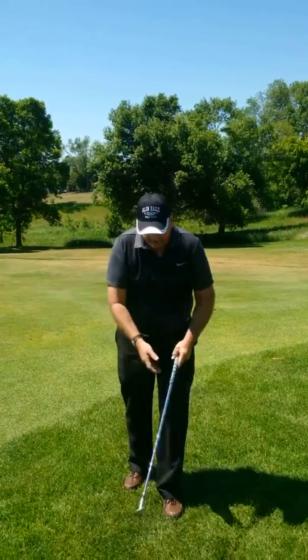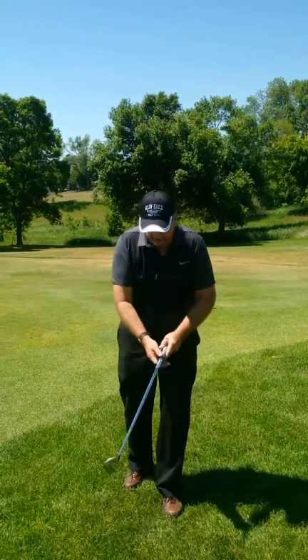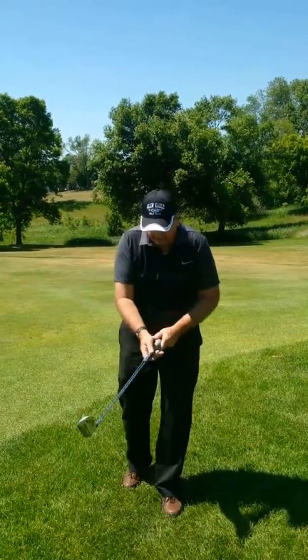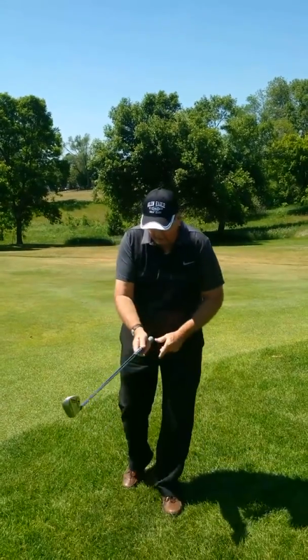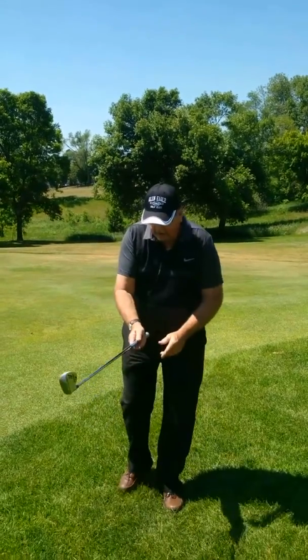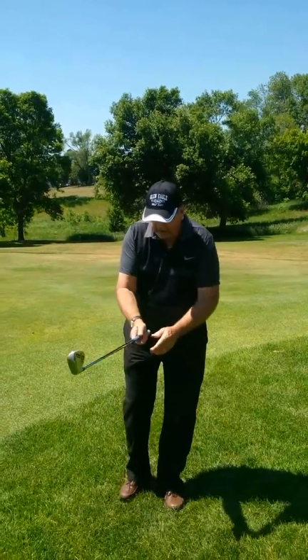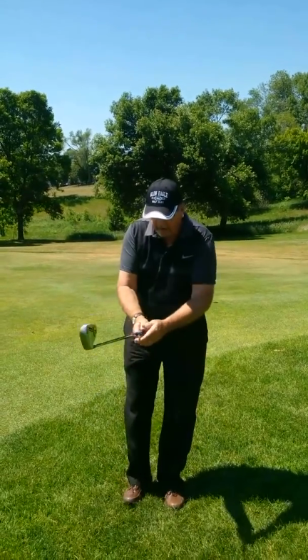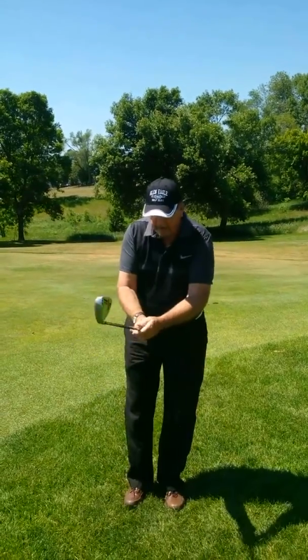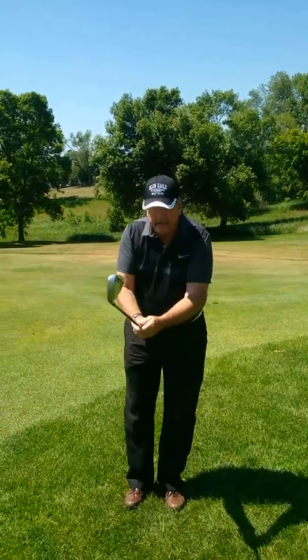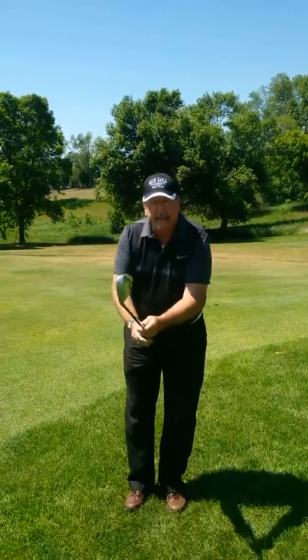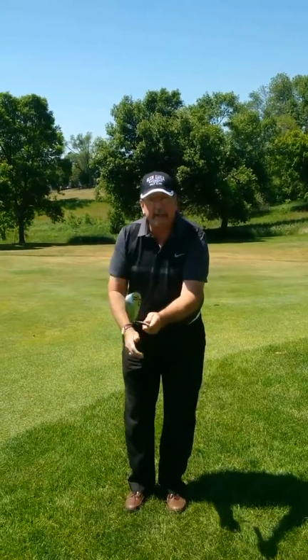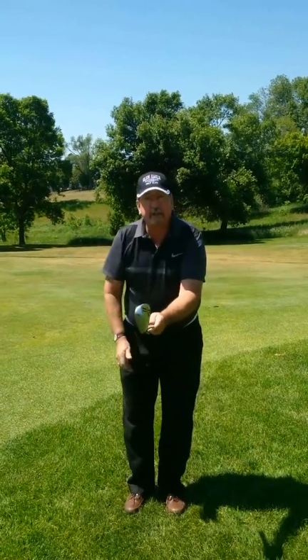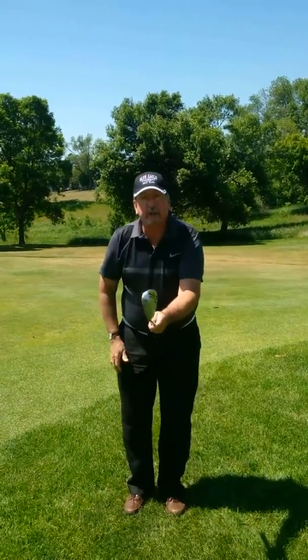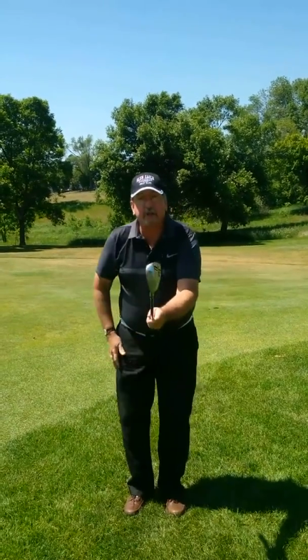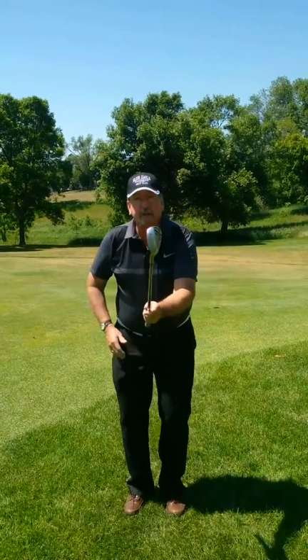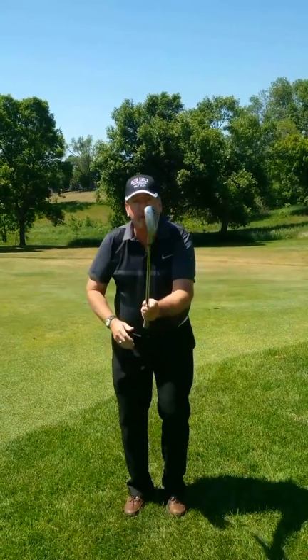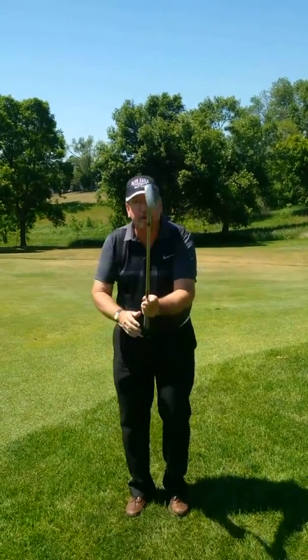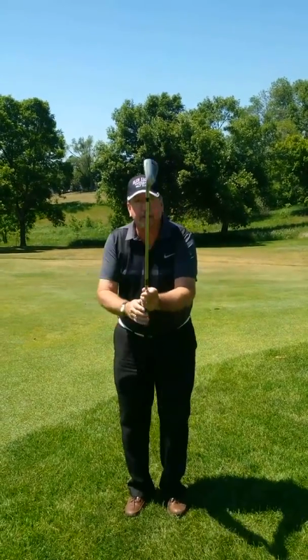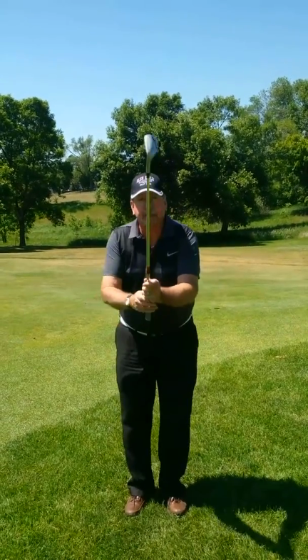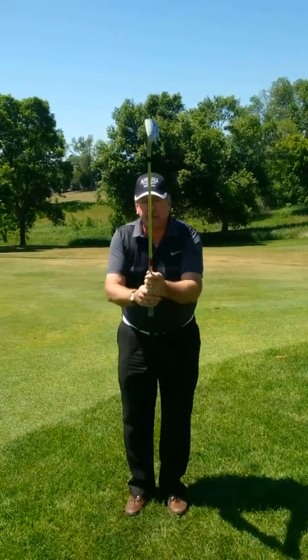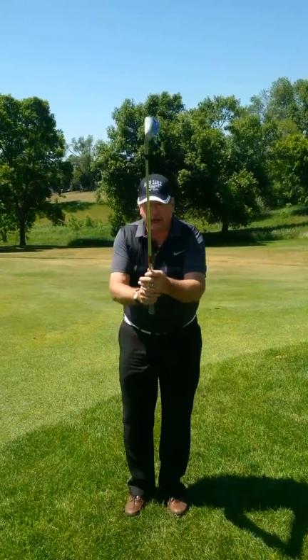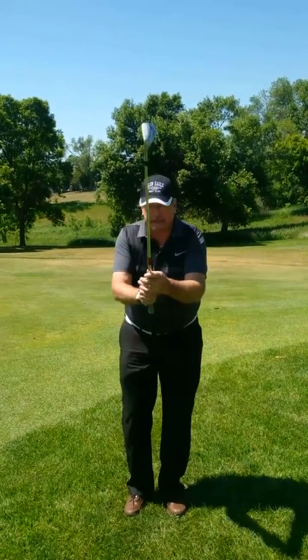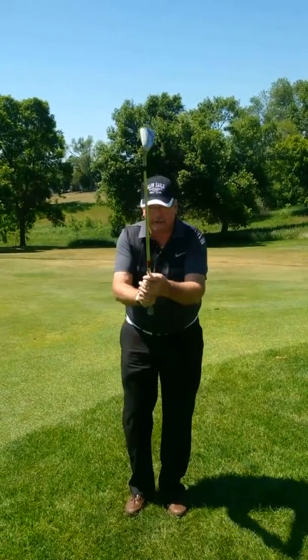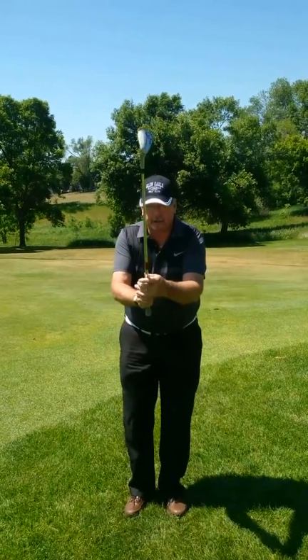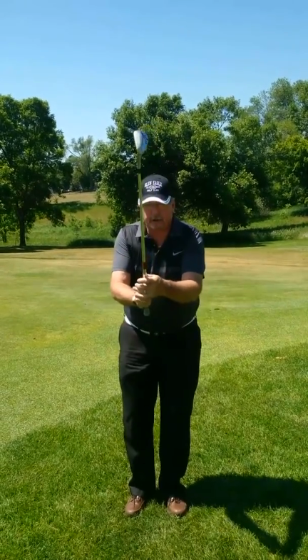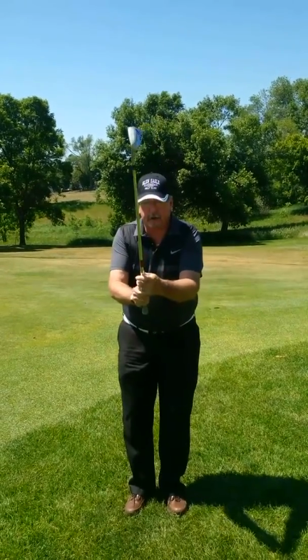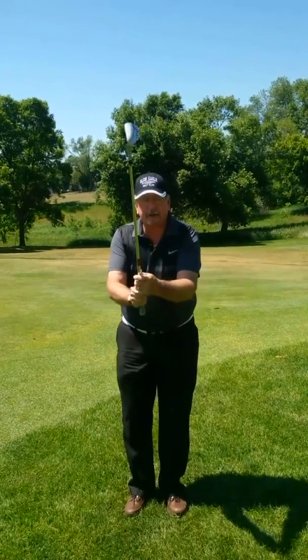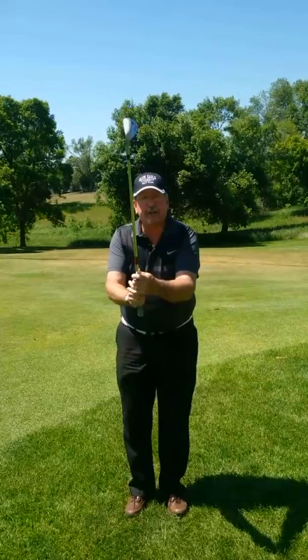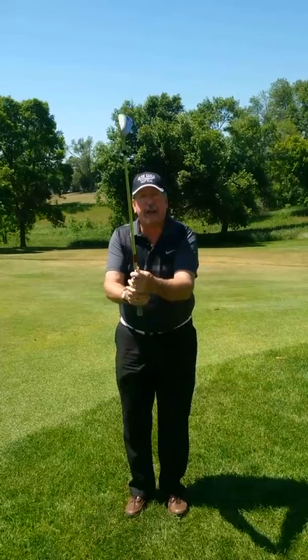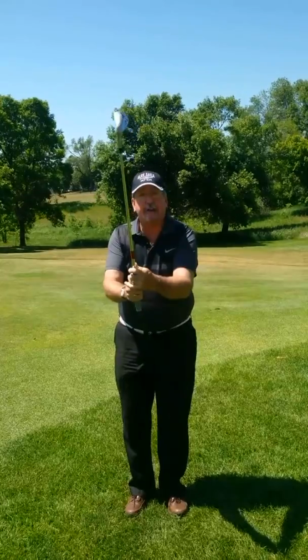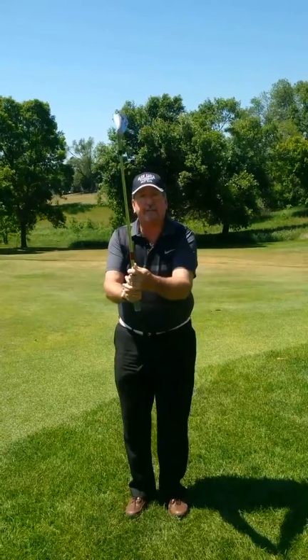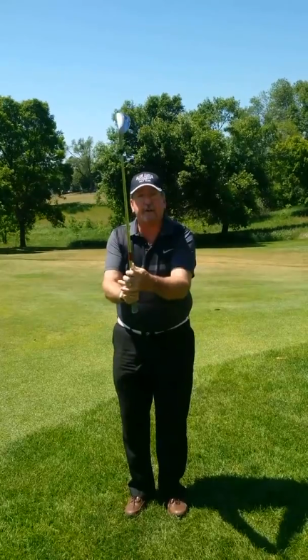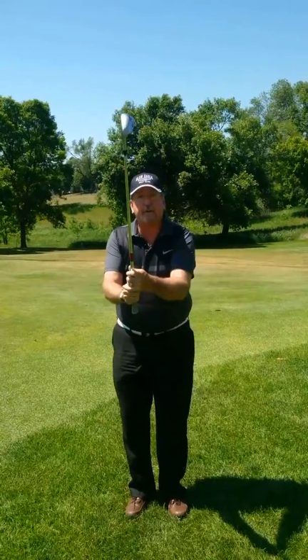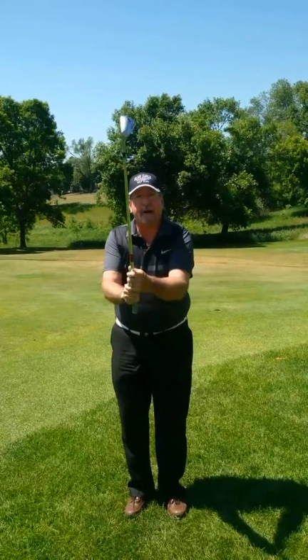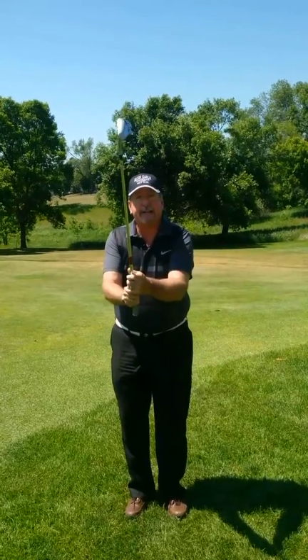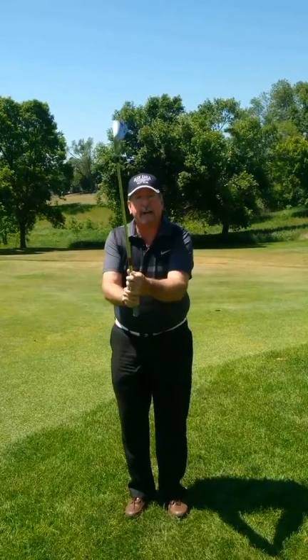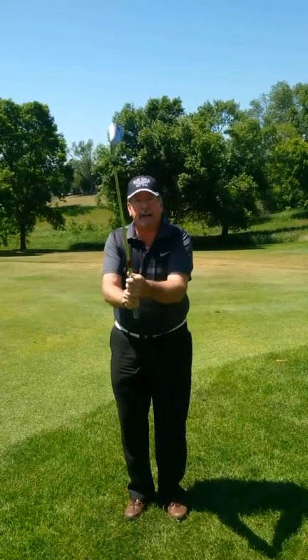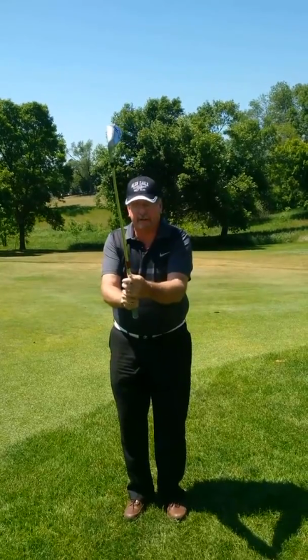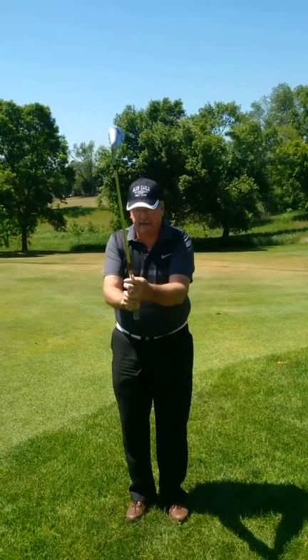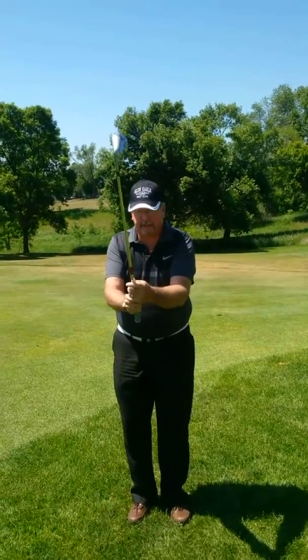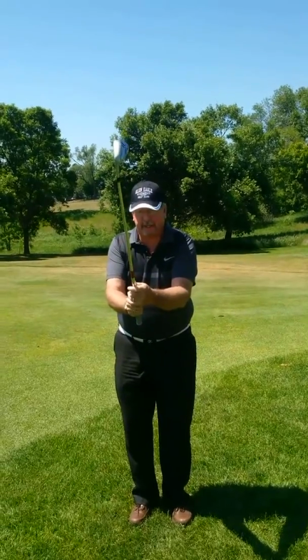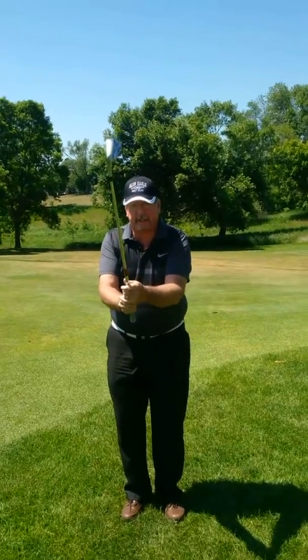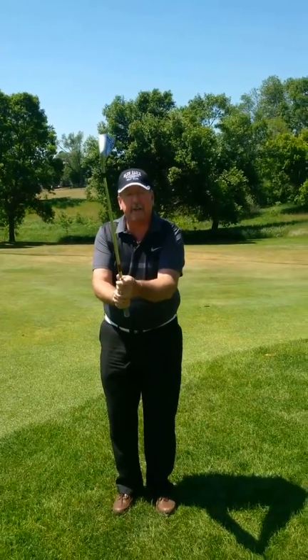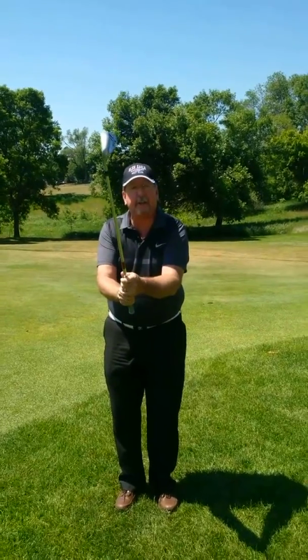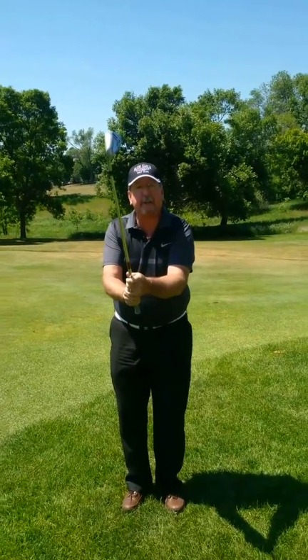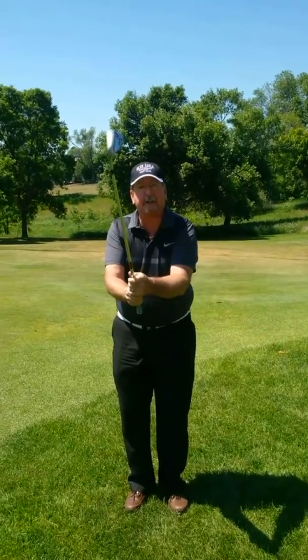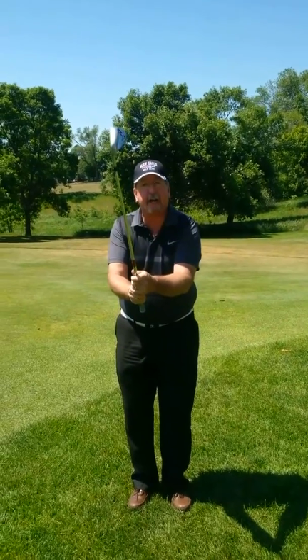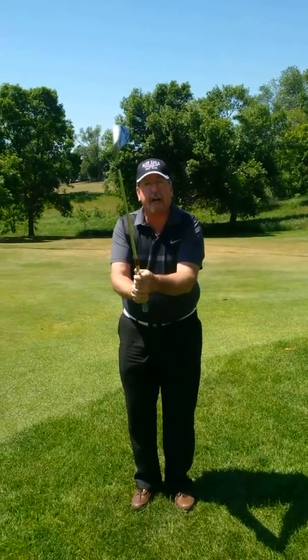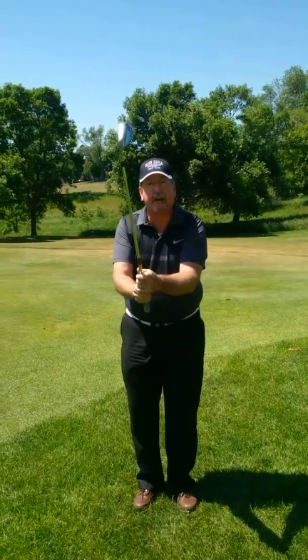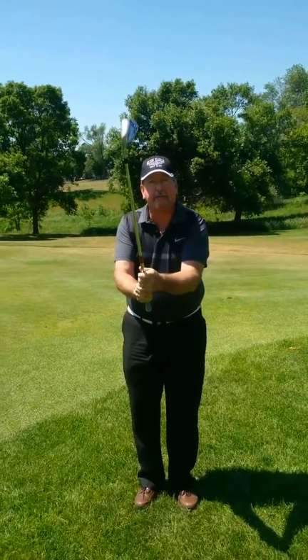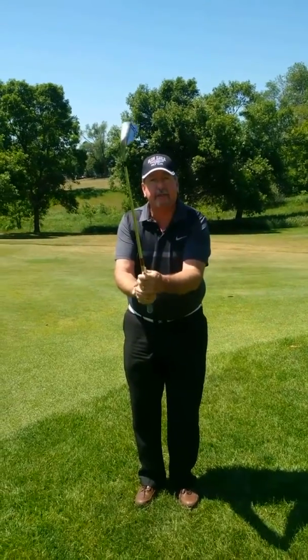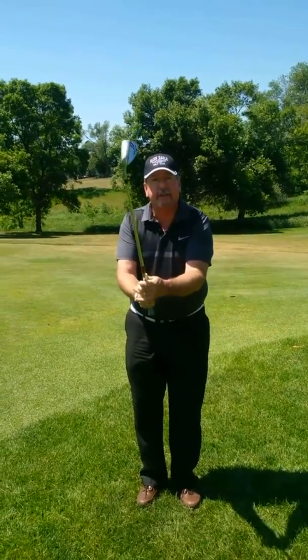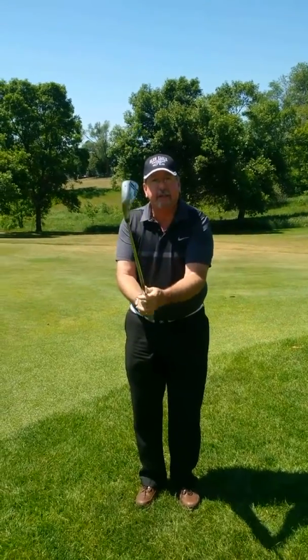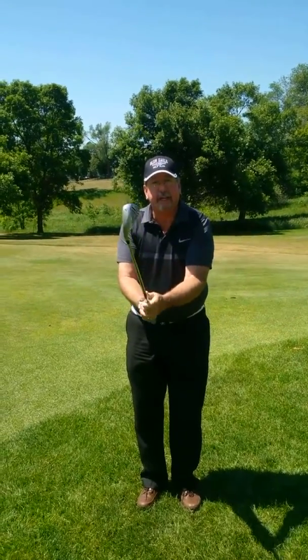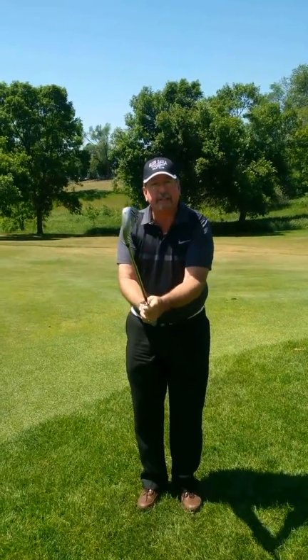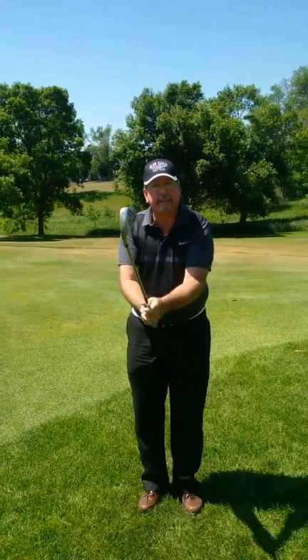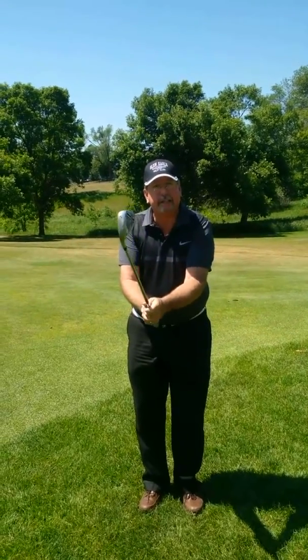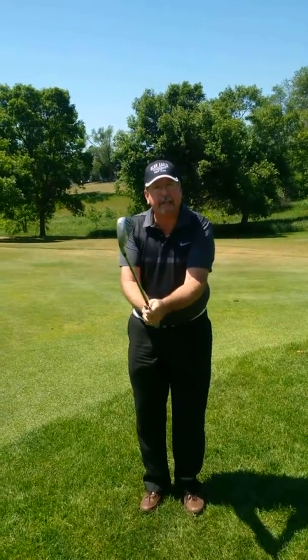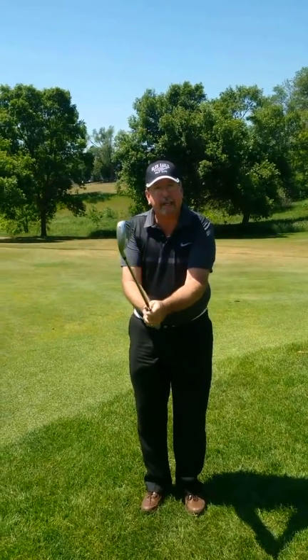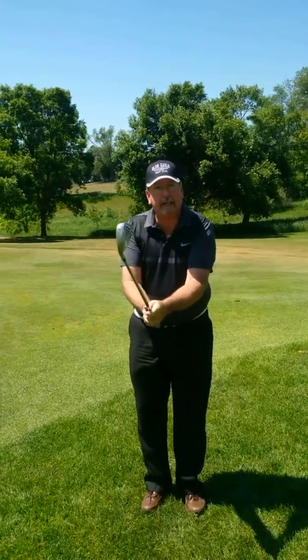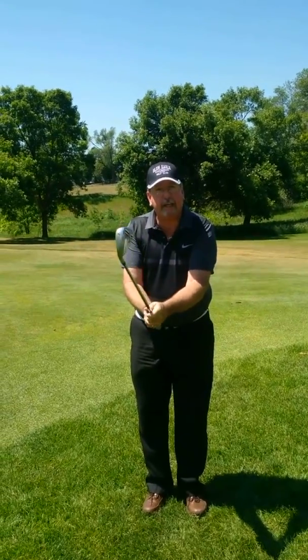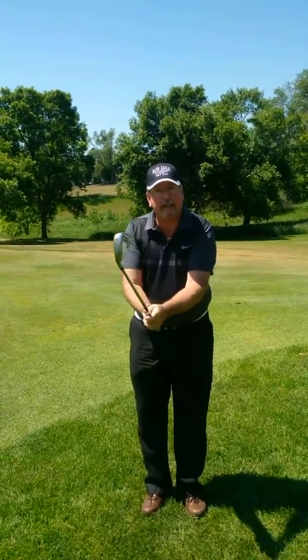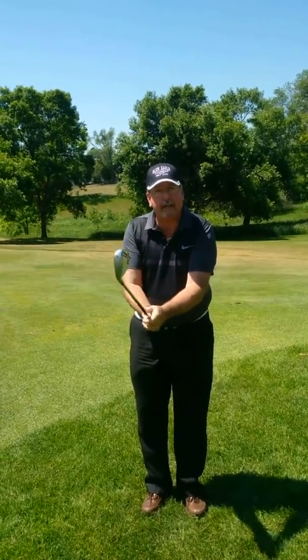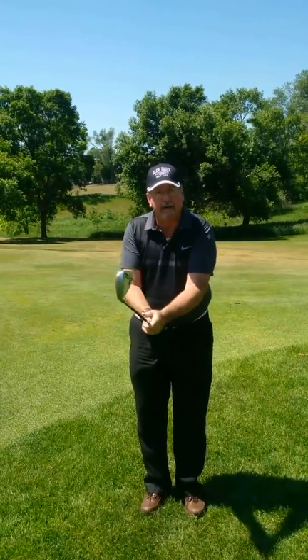Number one: shorter shot, shorter shaft. Go right down to the end of your shaft. That's a key here.